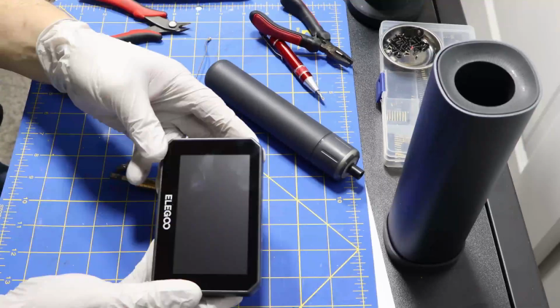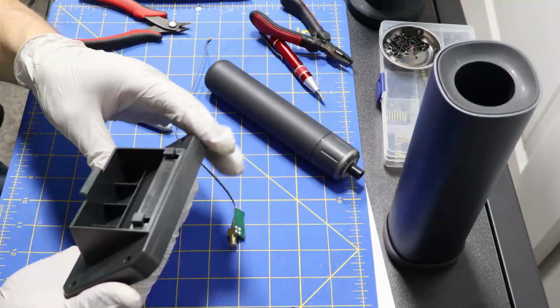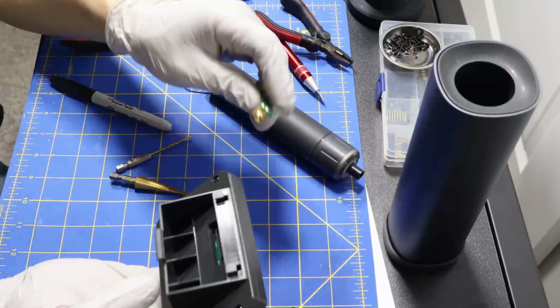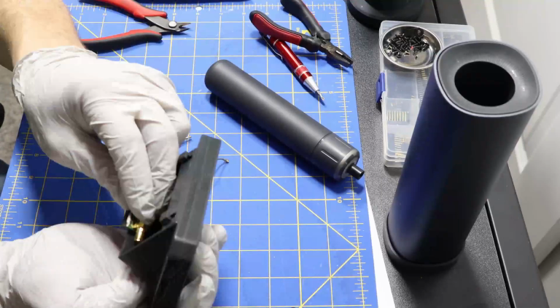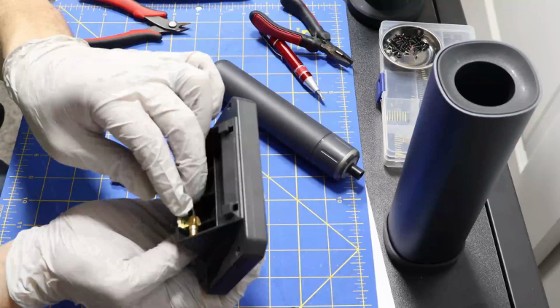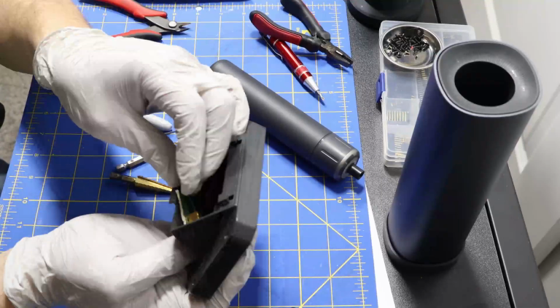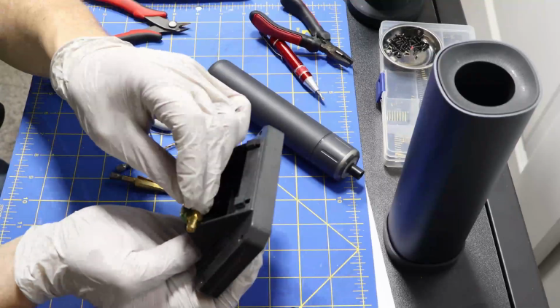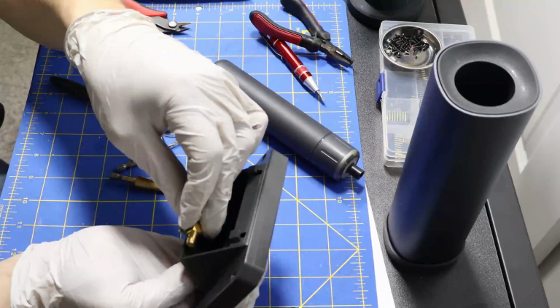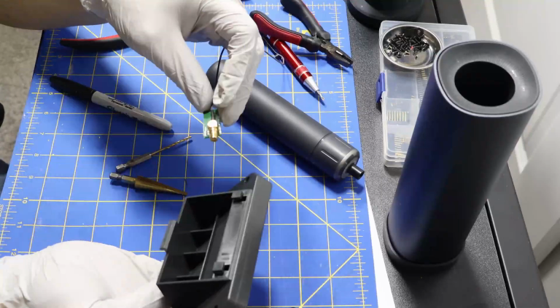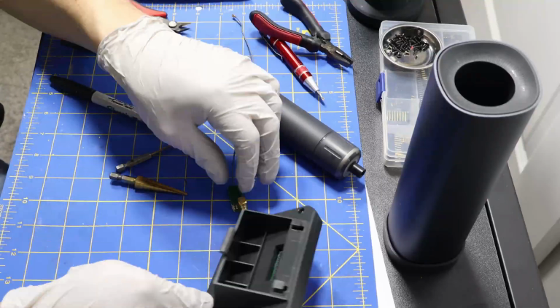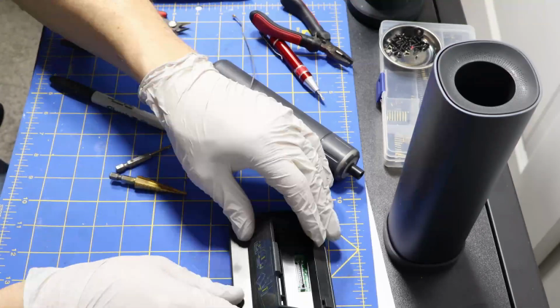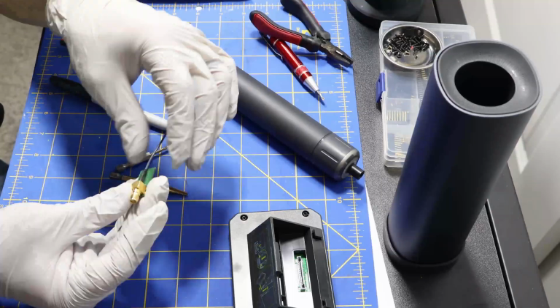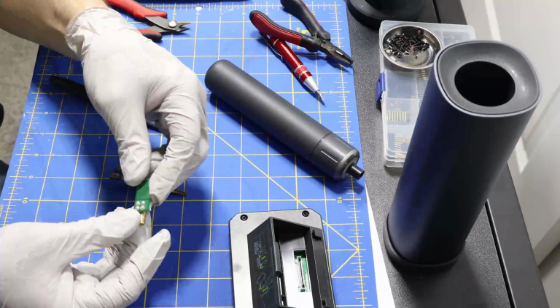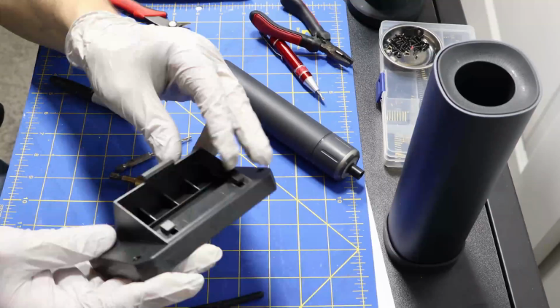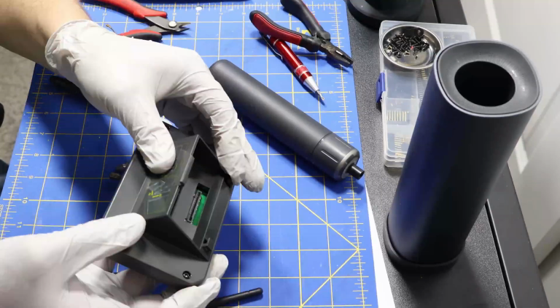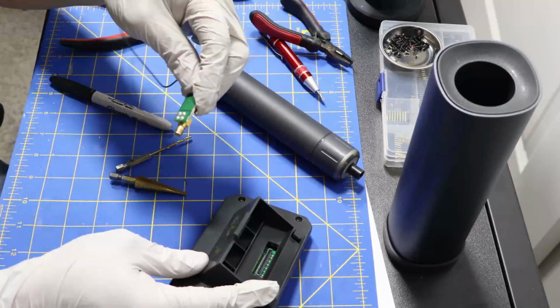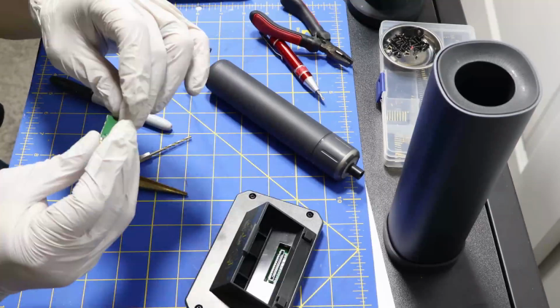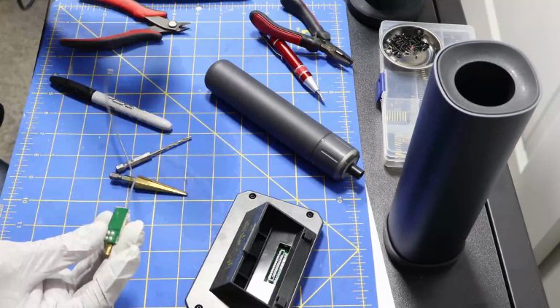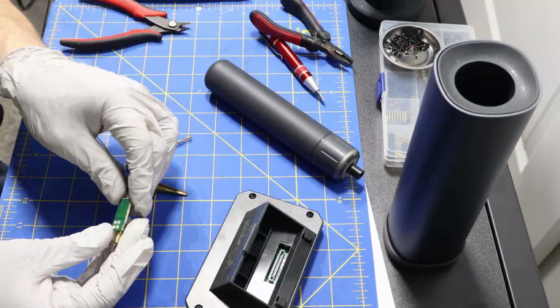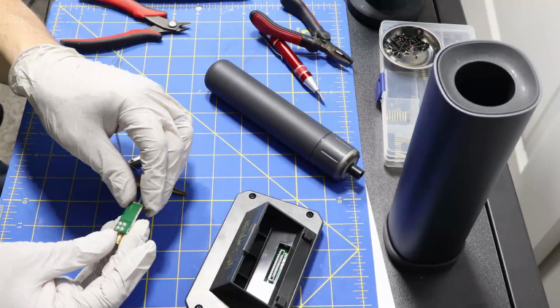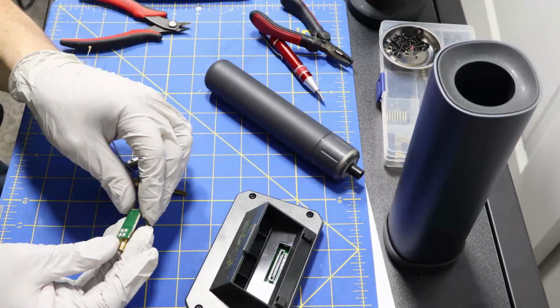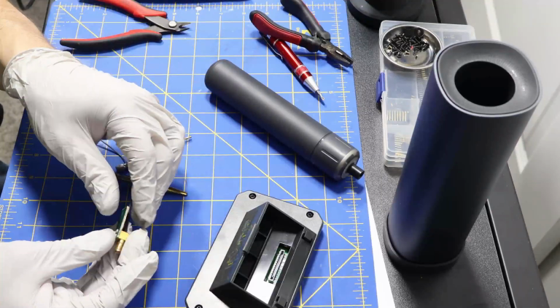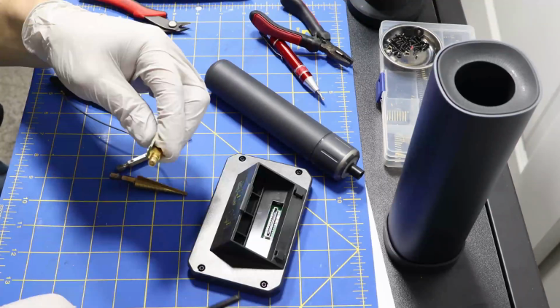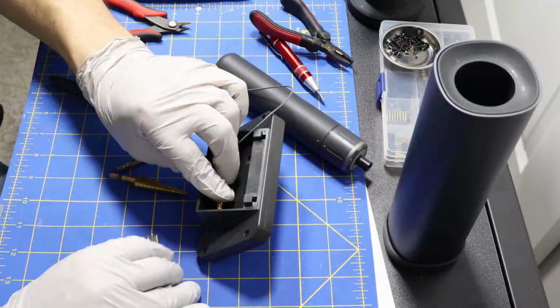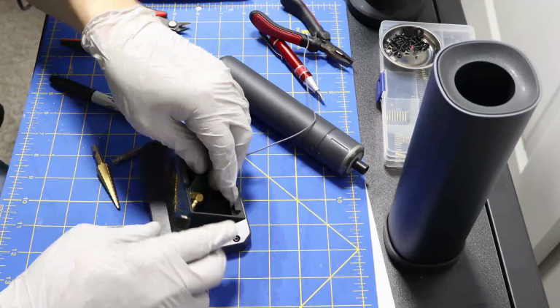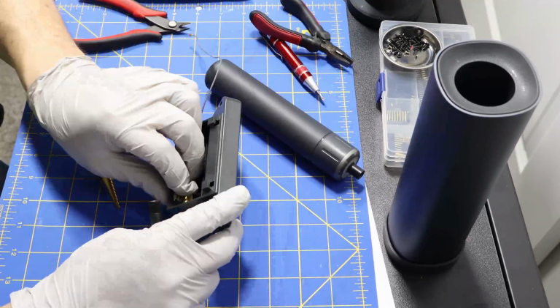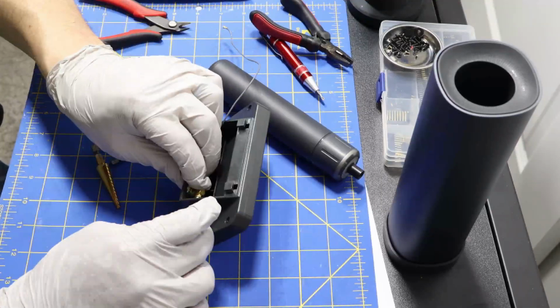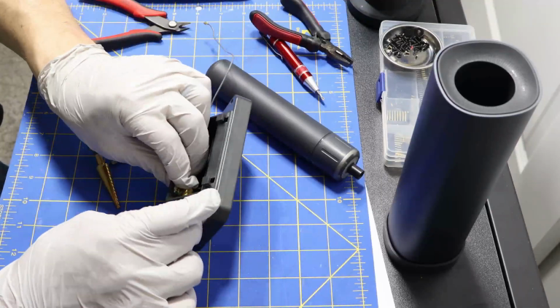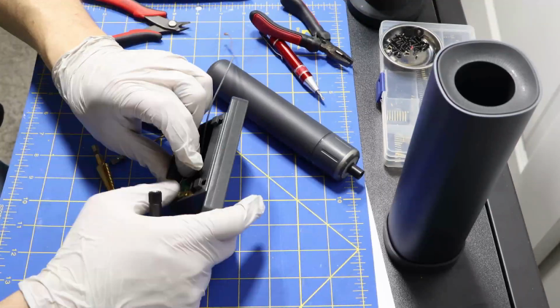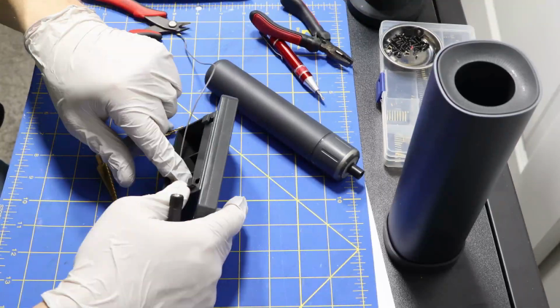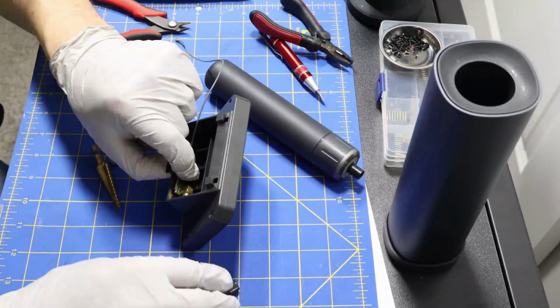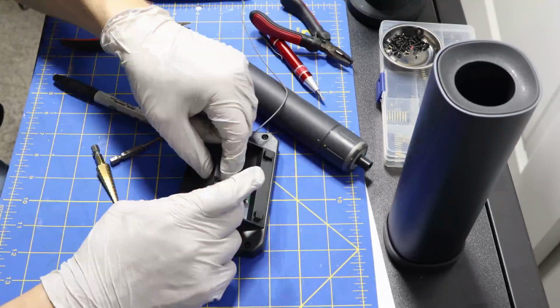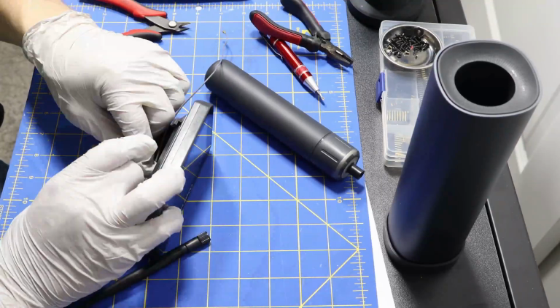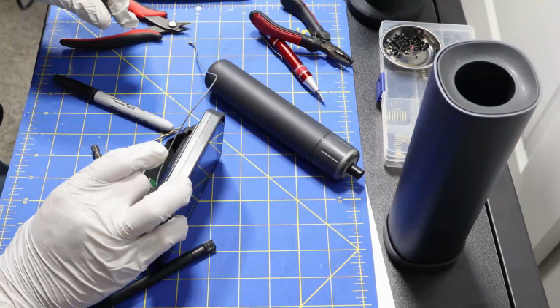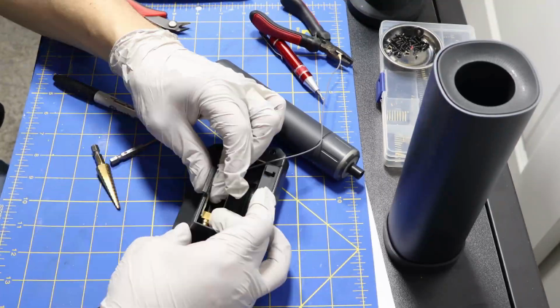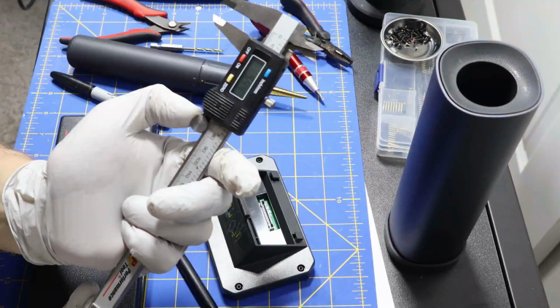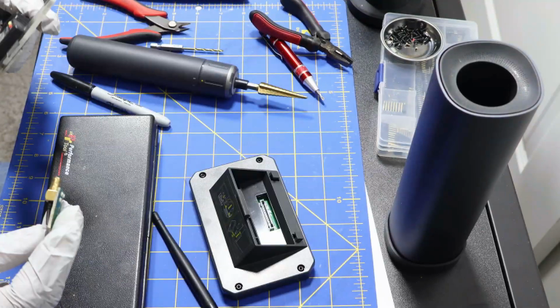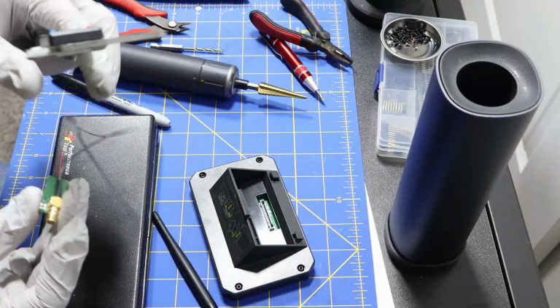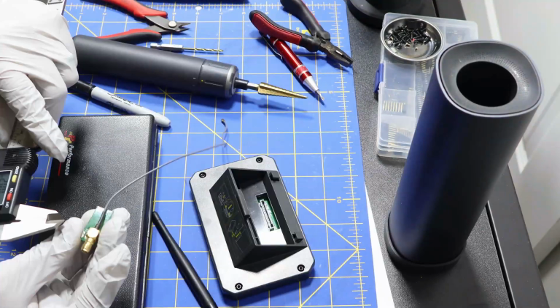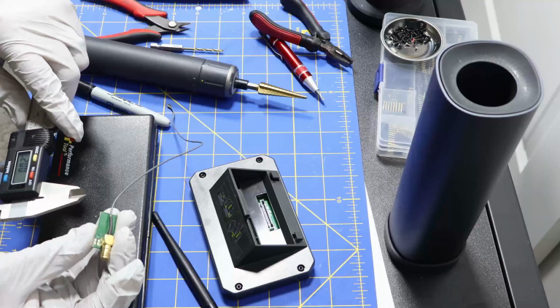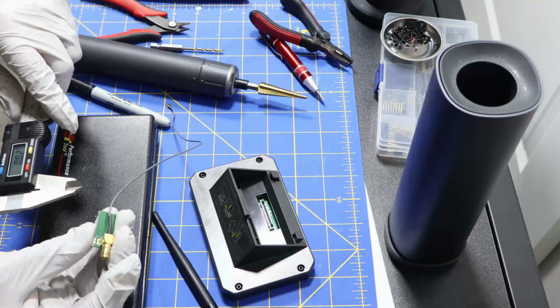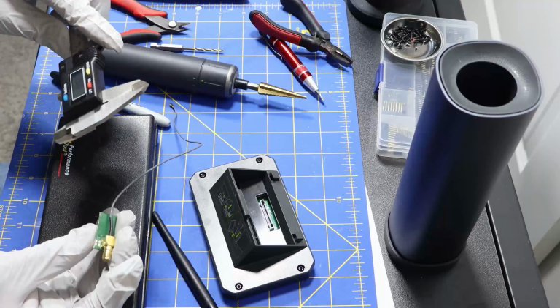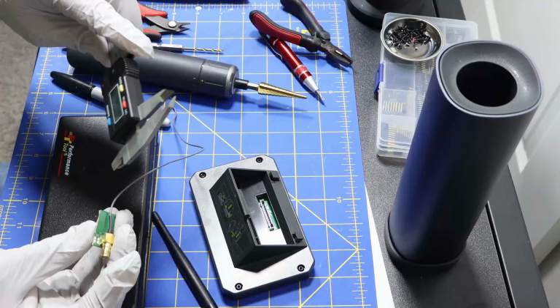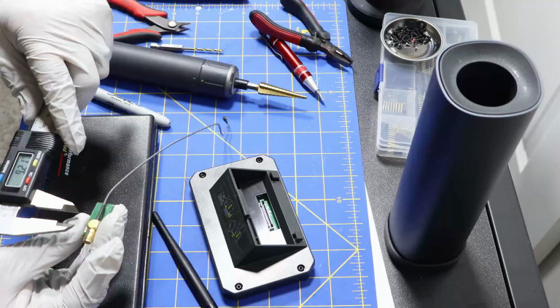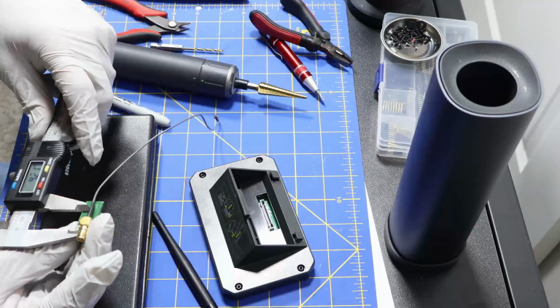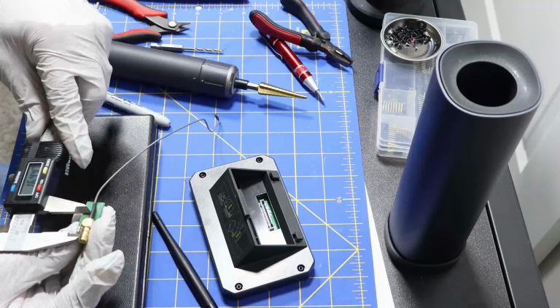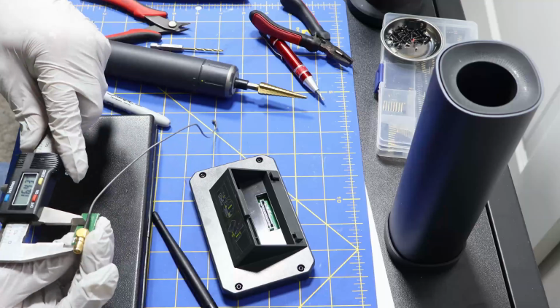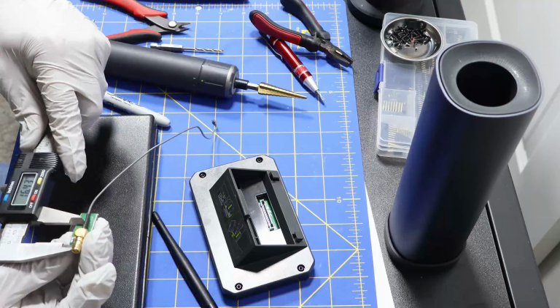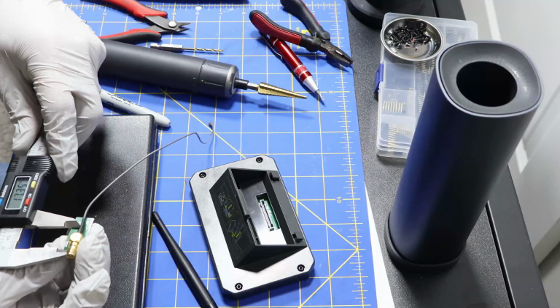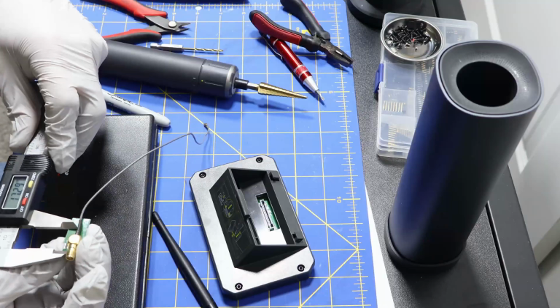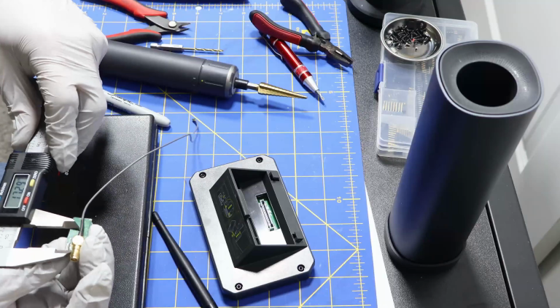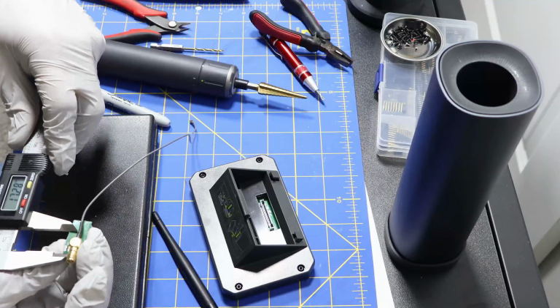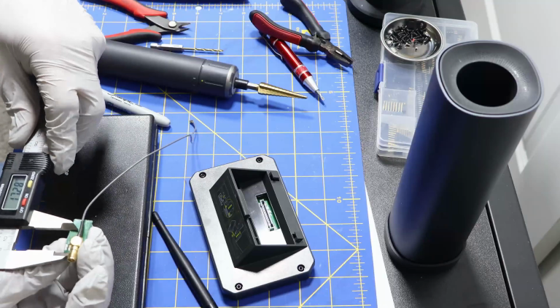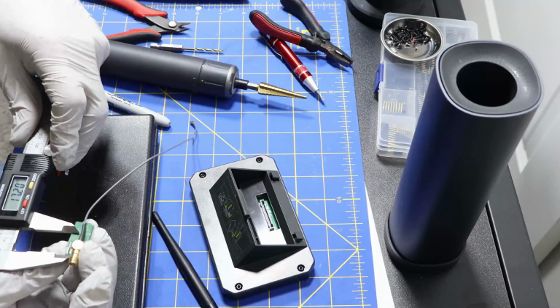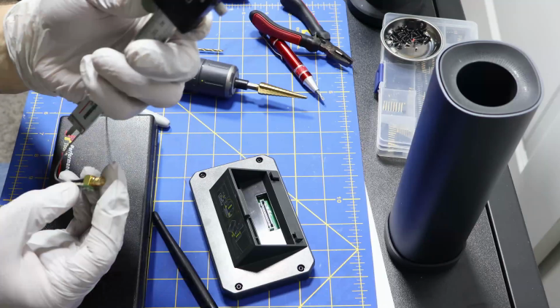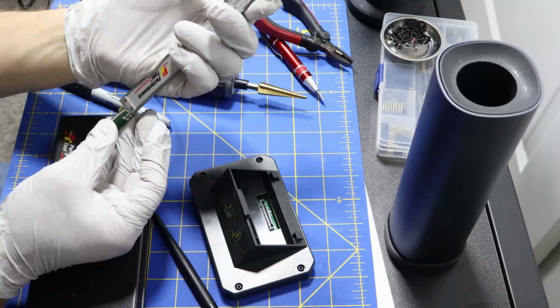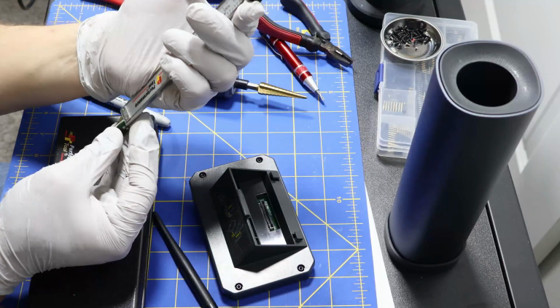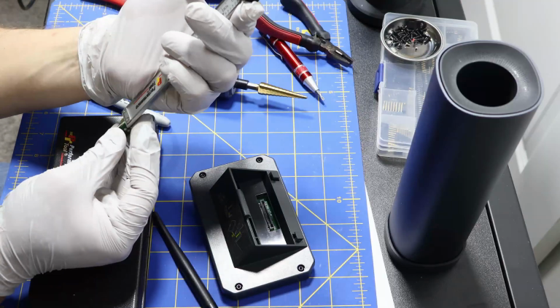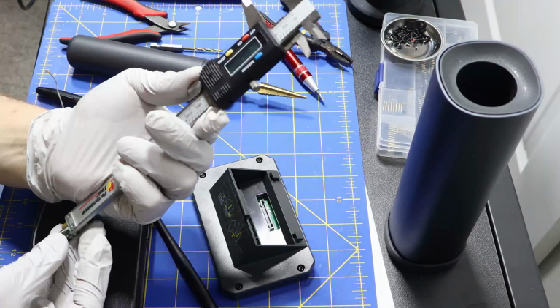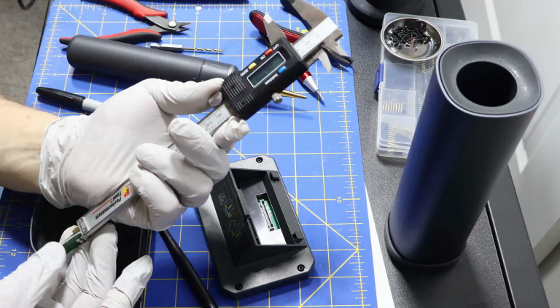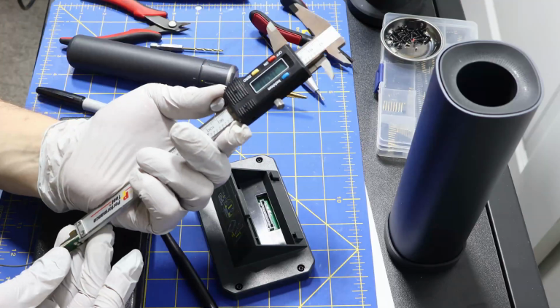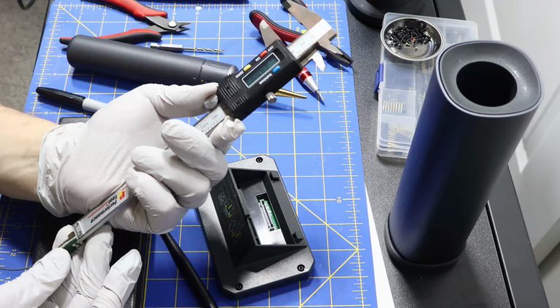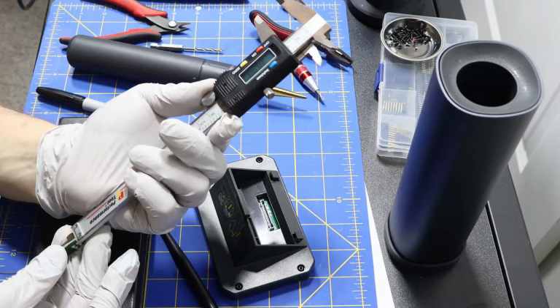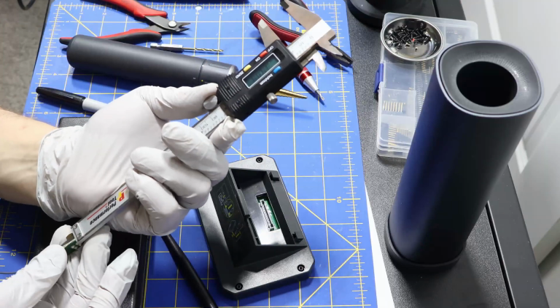Speaking of done, please enjoy this inspirational build montage while I go get some coffee. Be back soon.